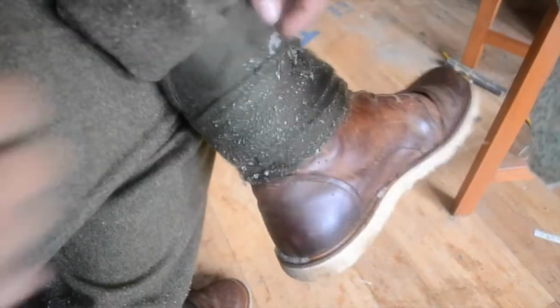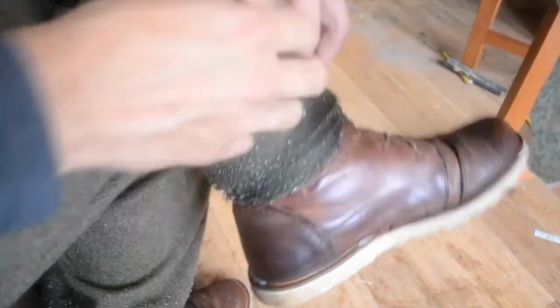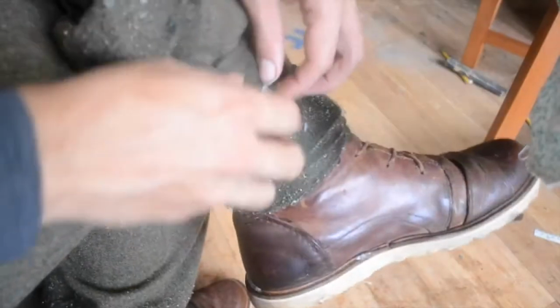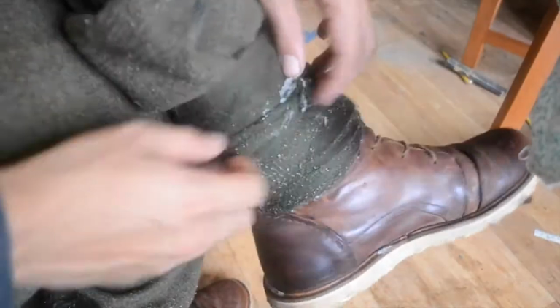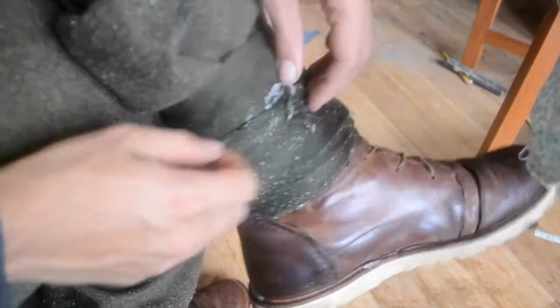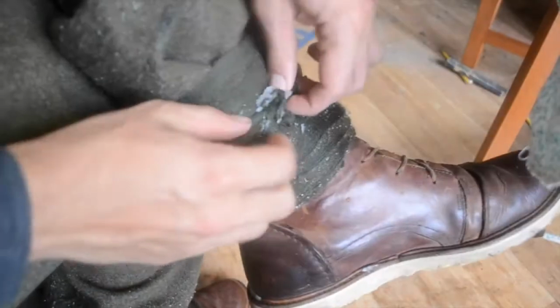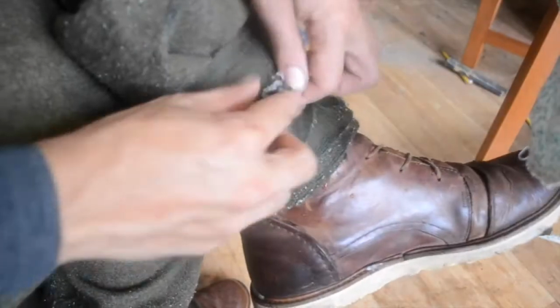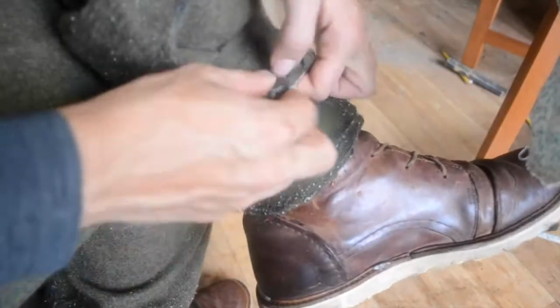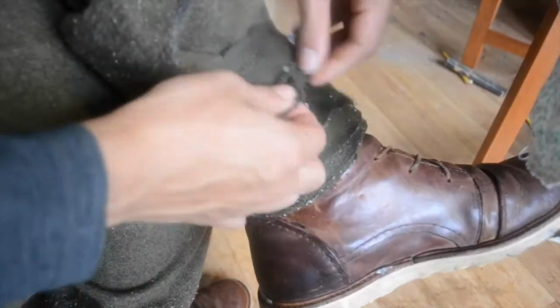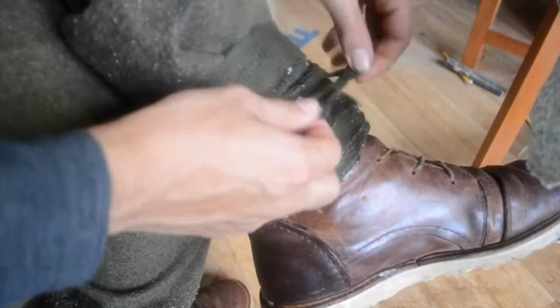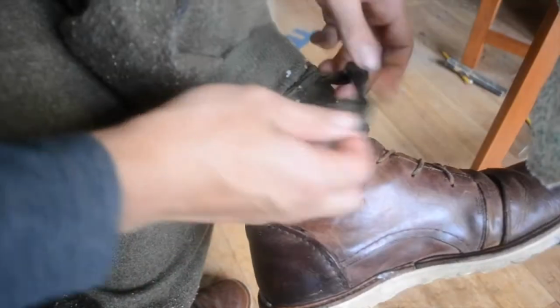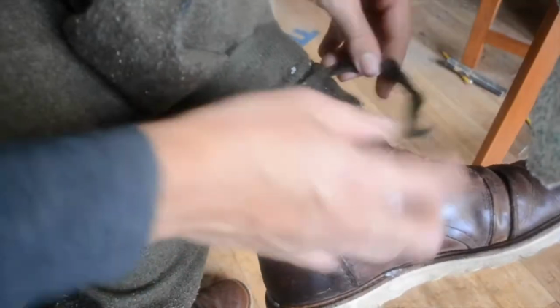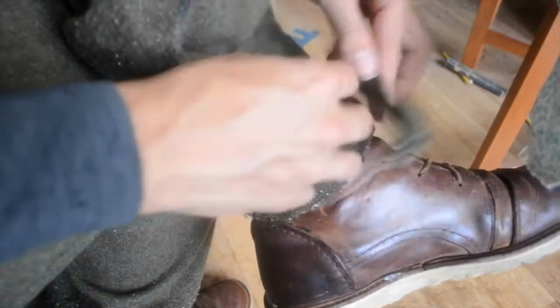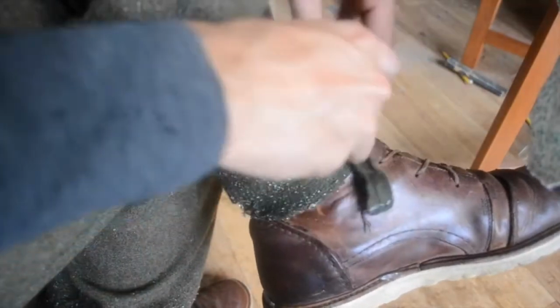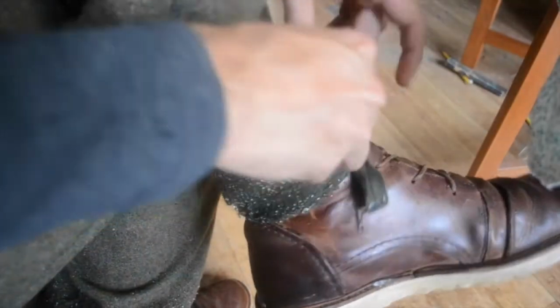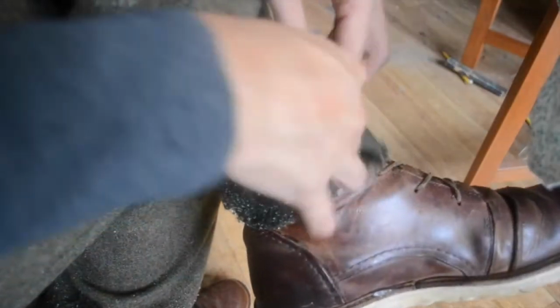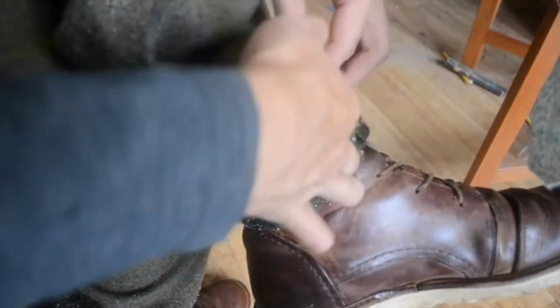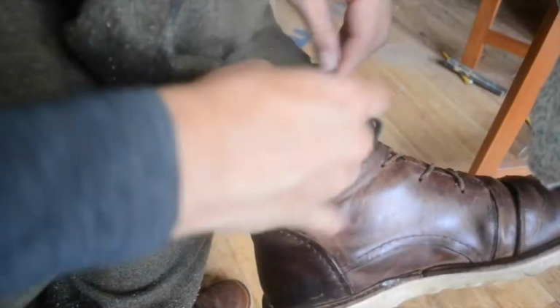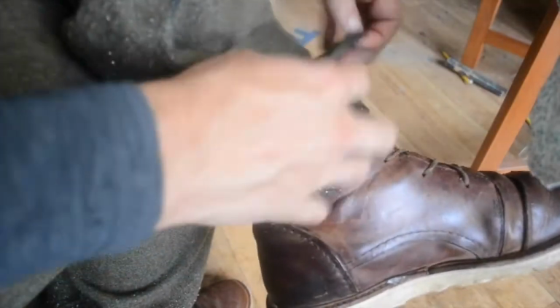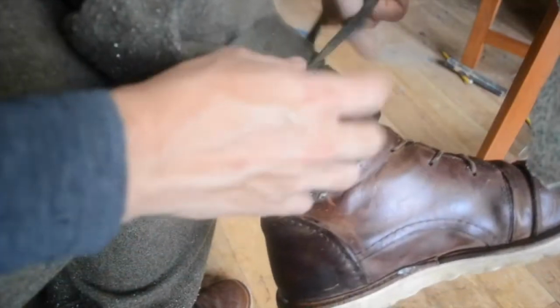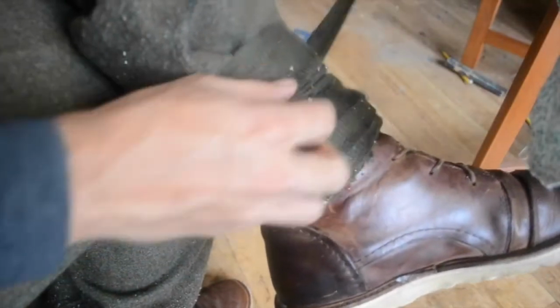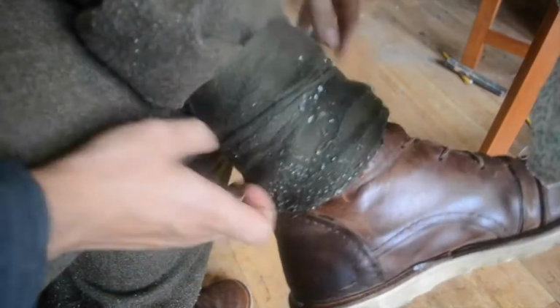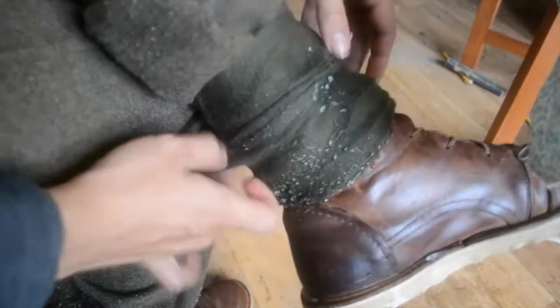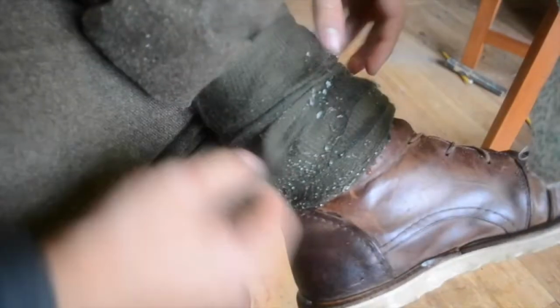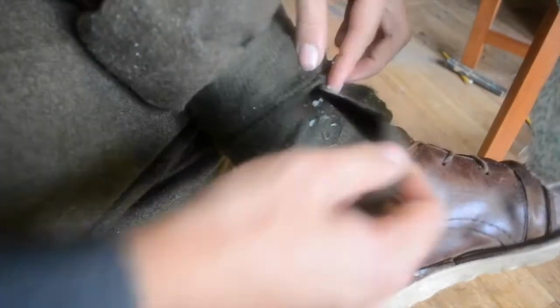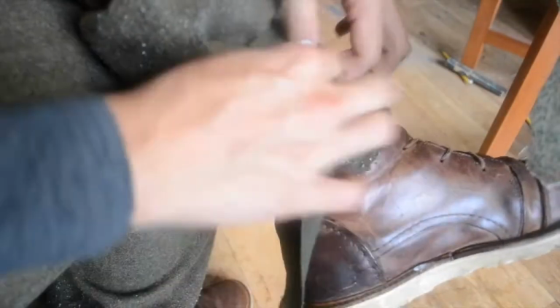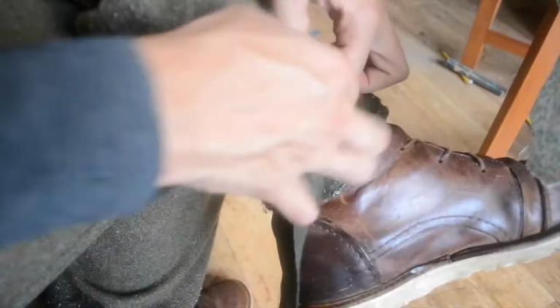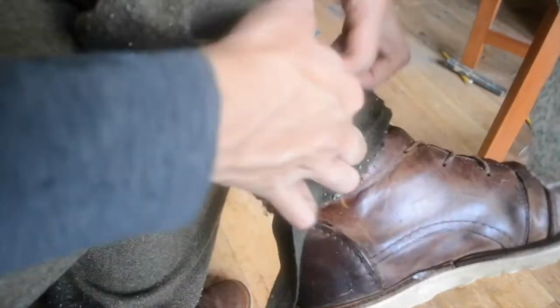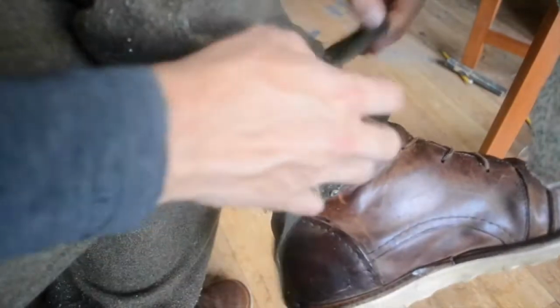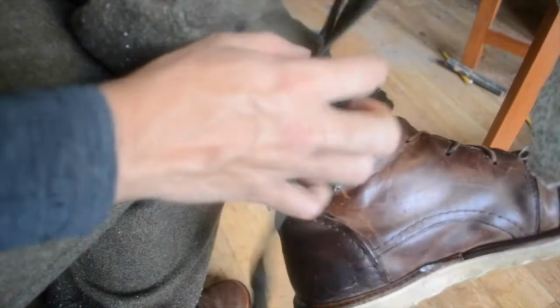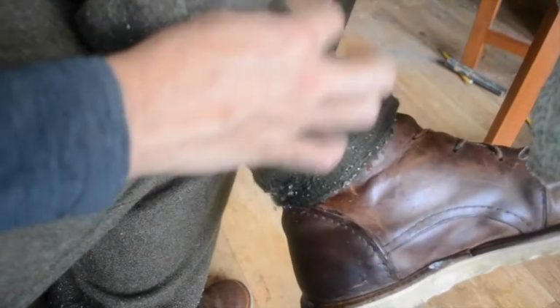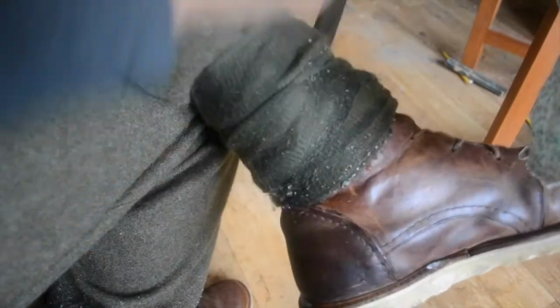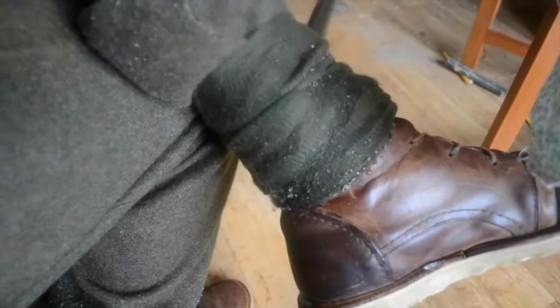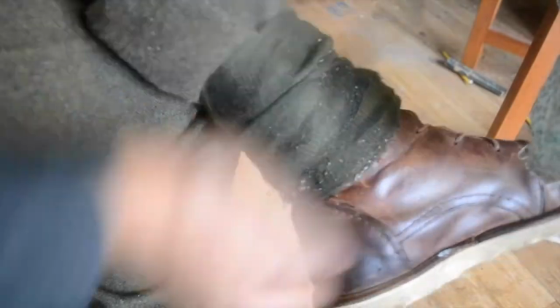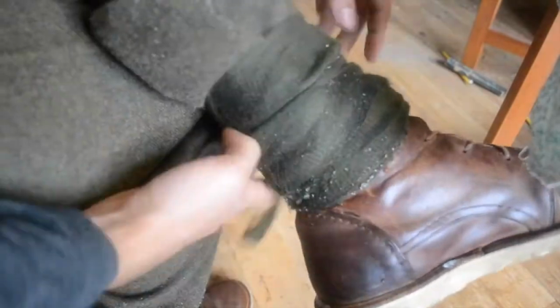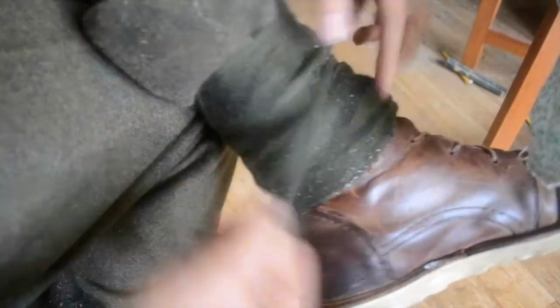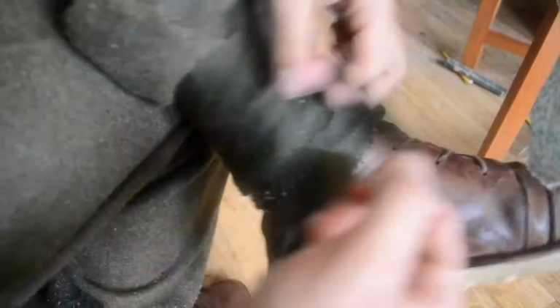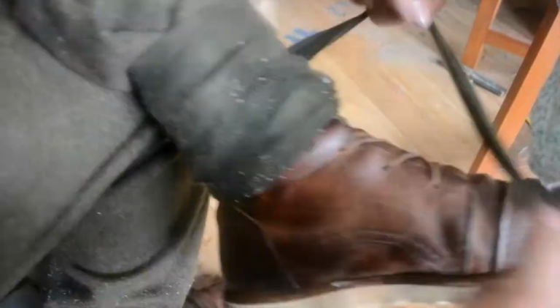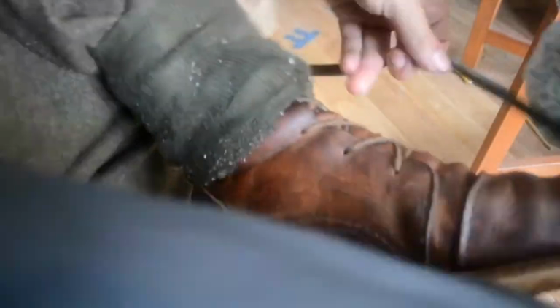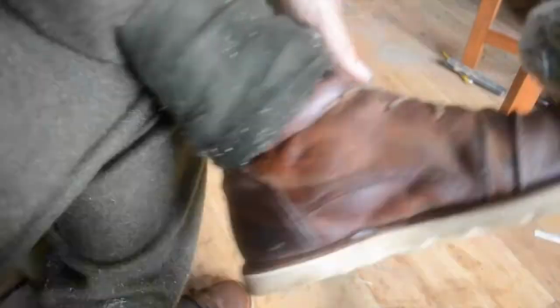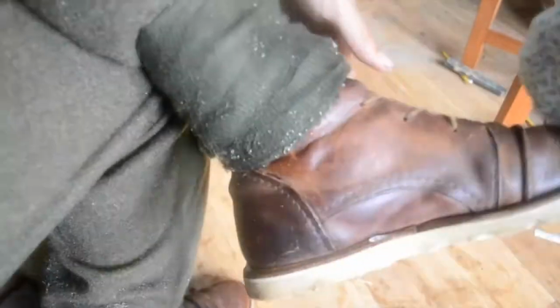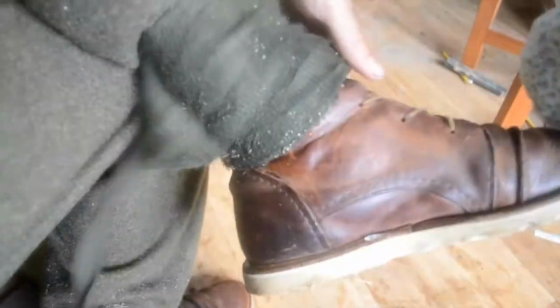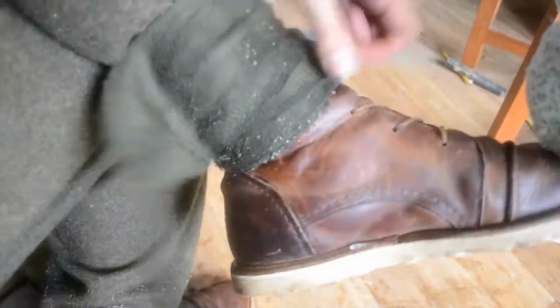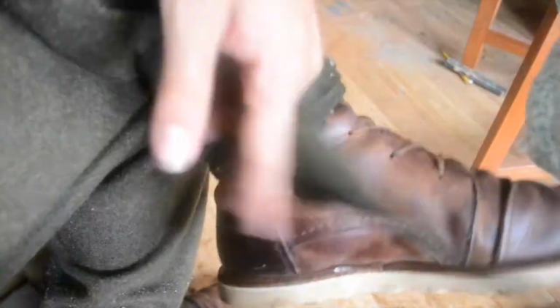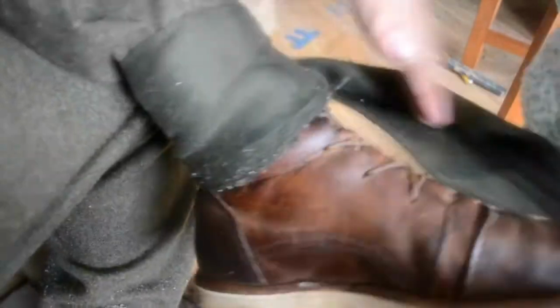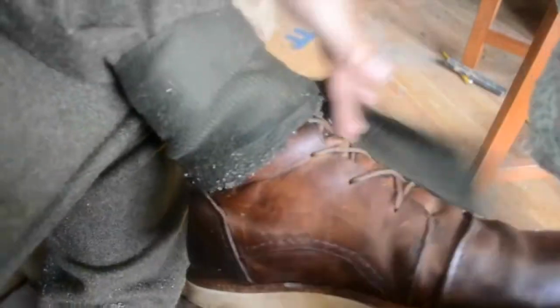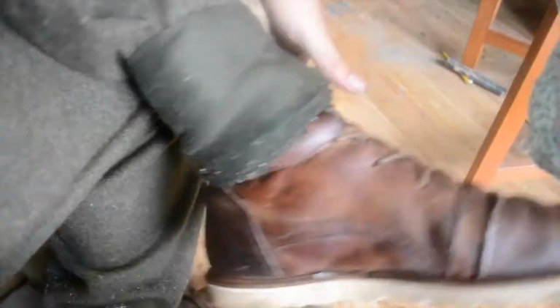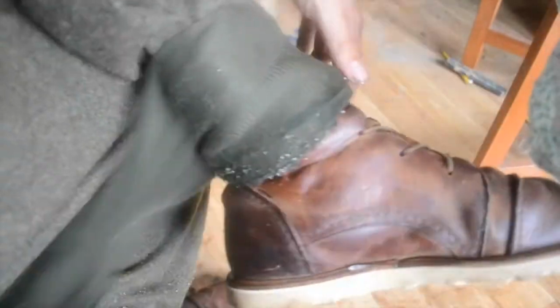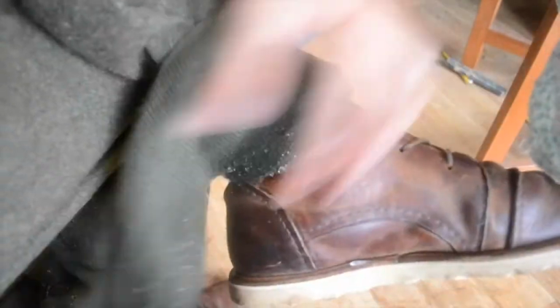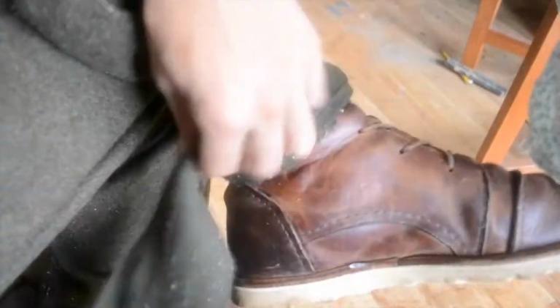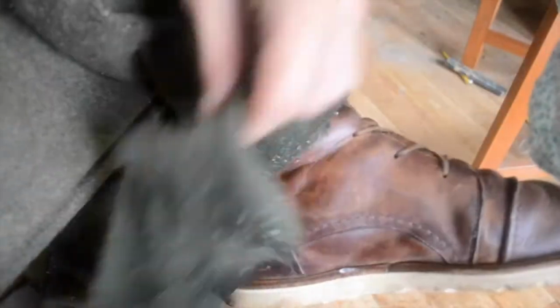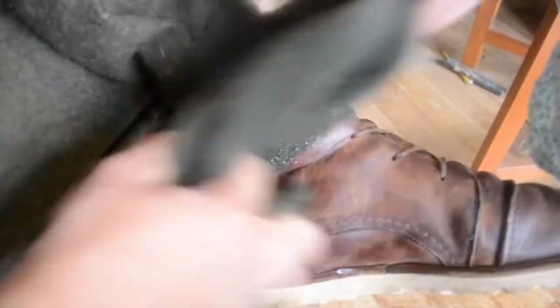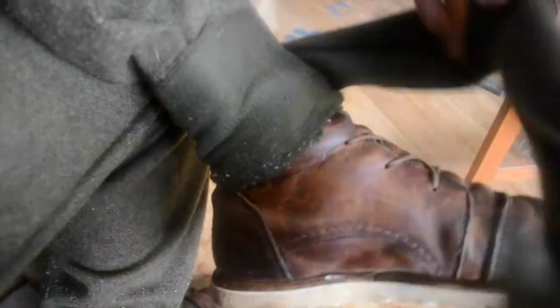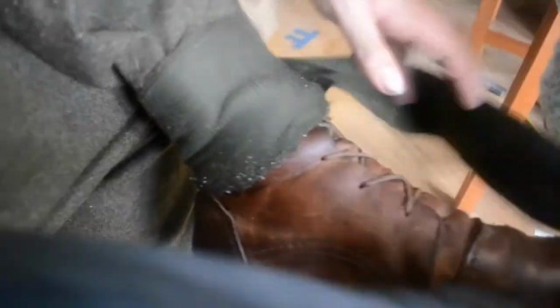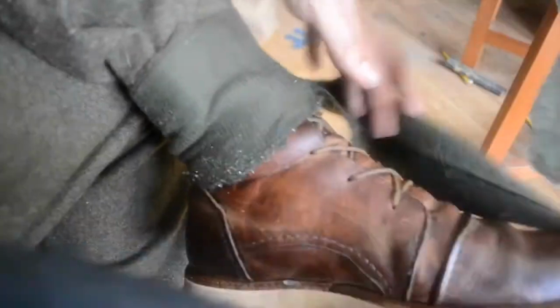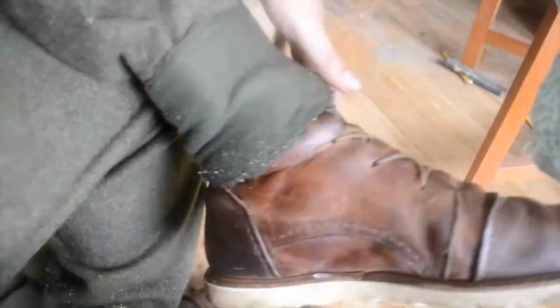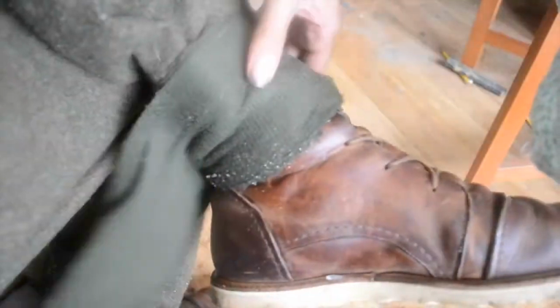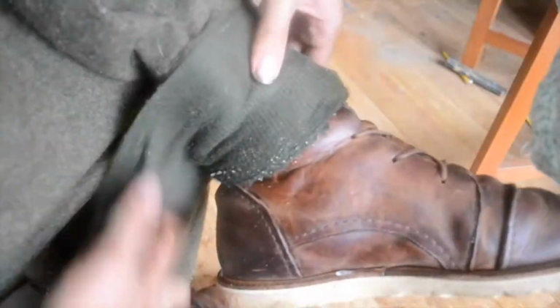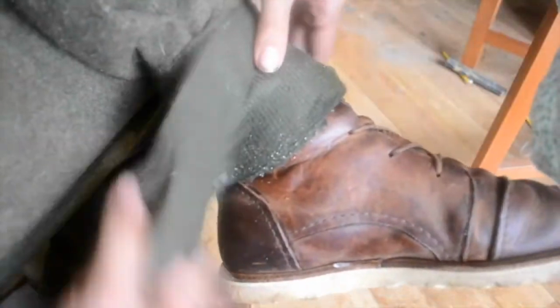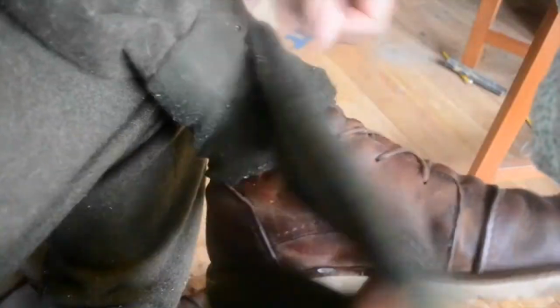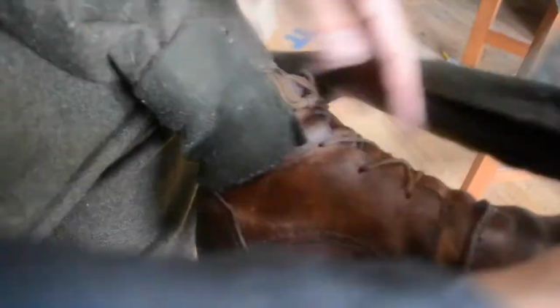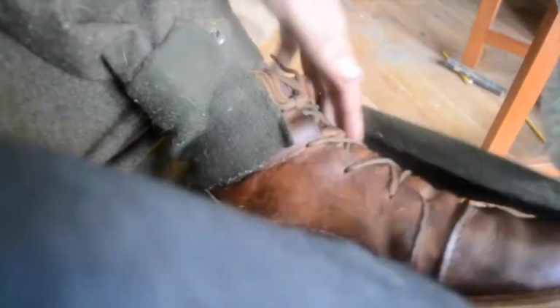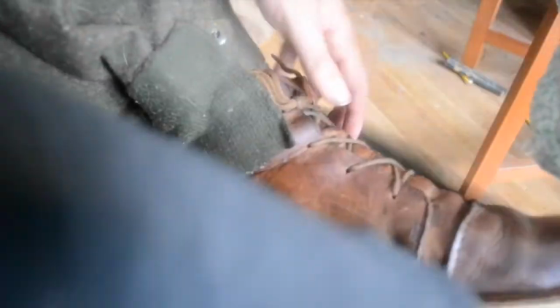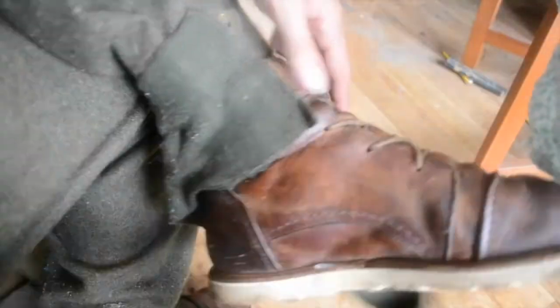All that being said, I think it's completely ridiculous that we don't wear puttees anymore. They do what they do really well.